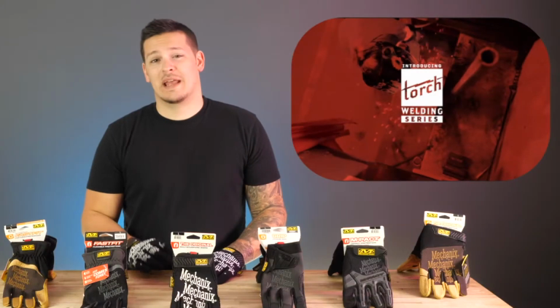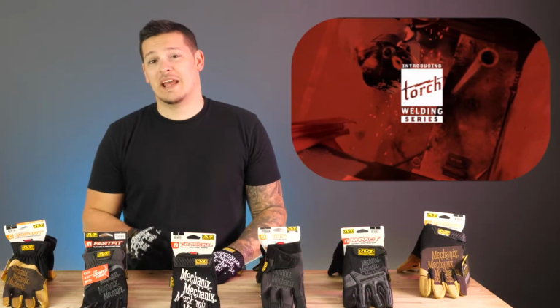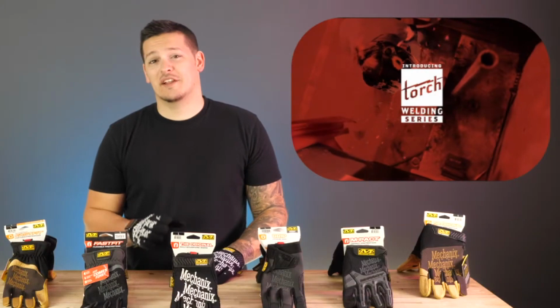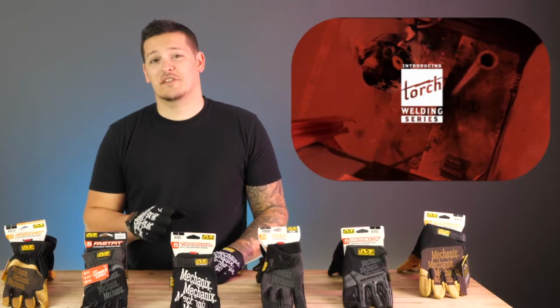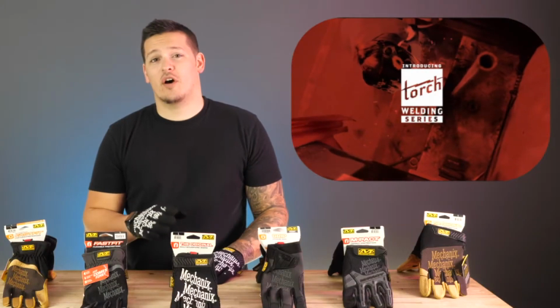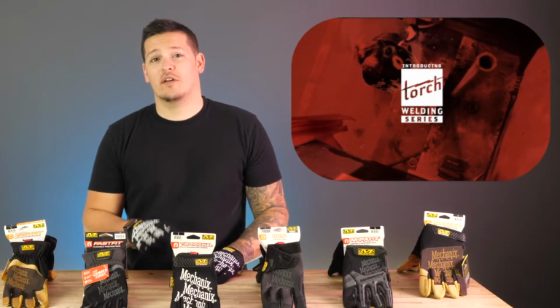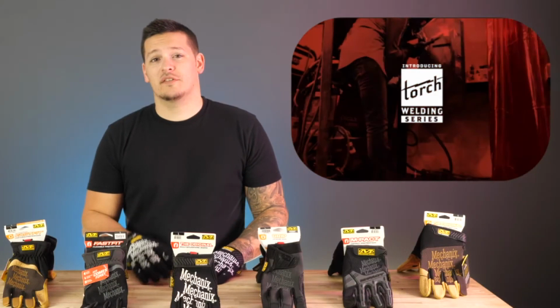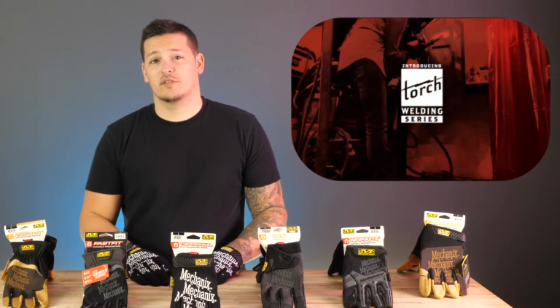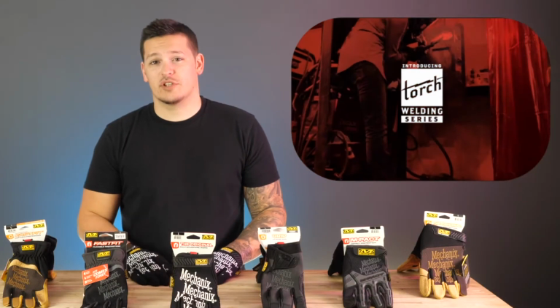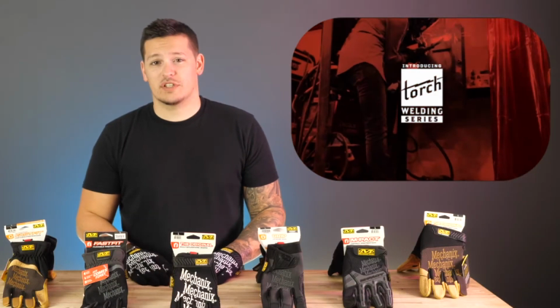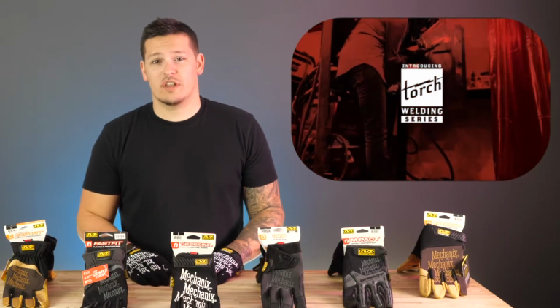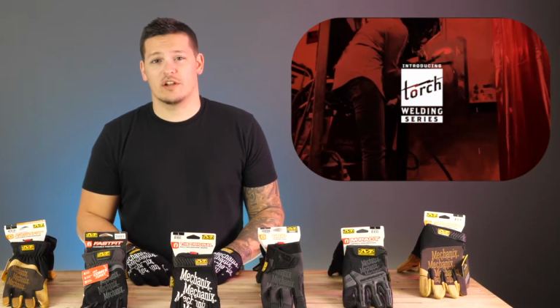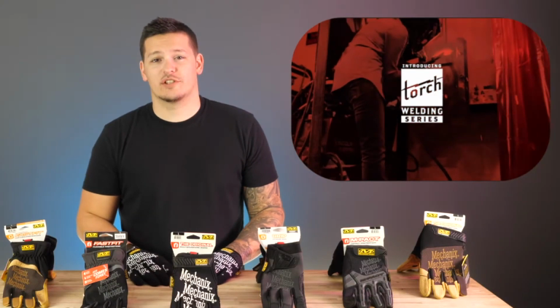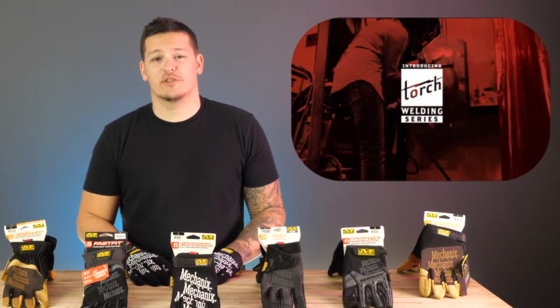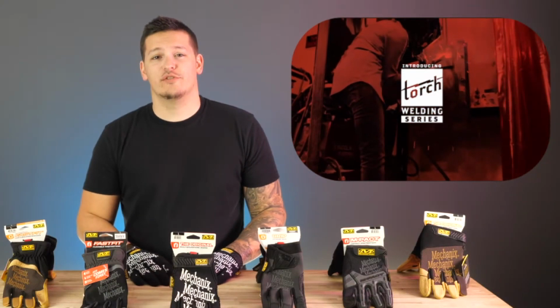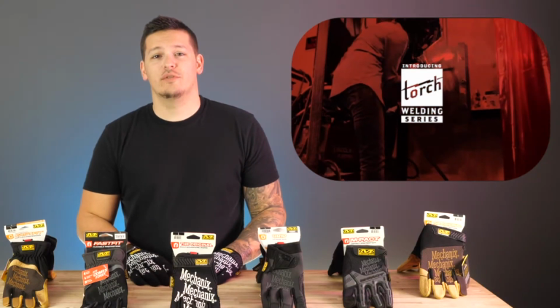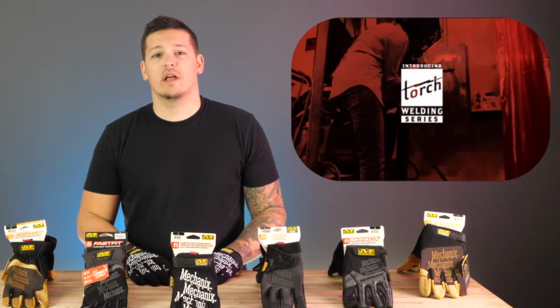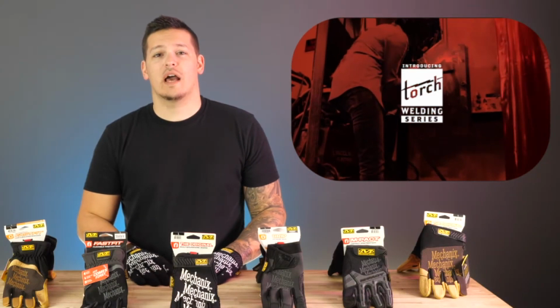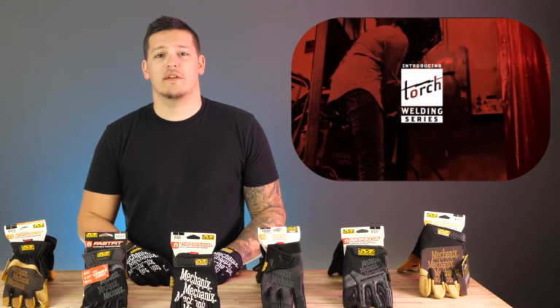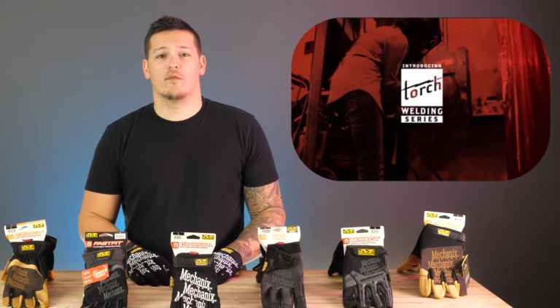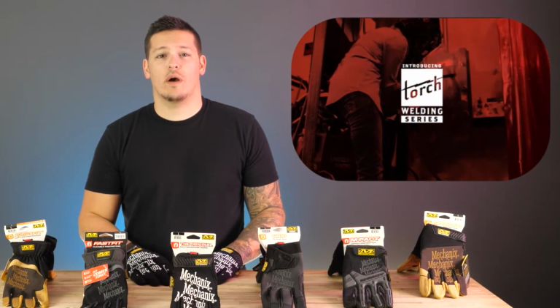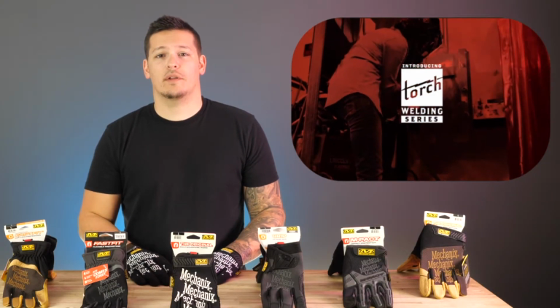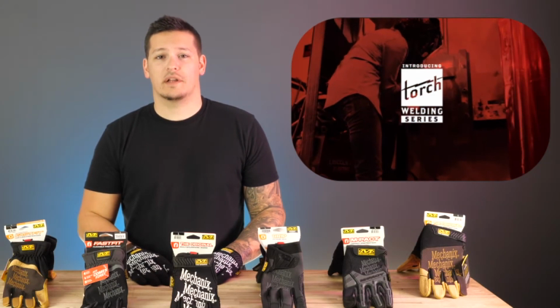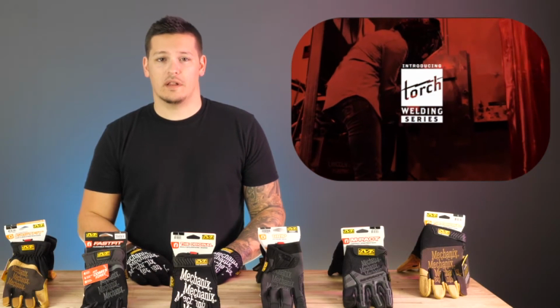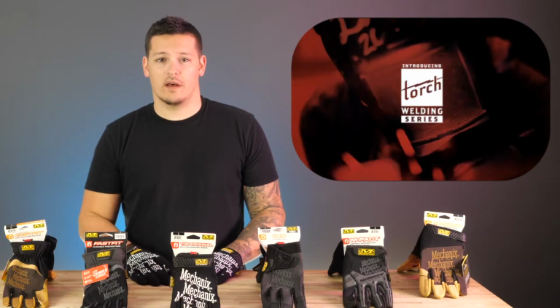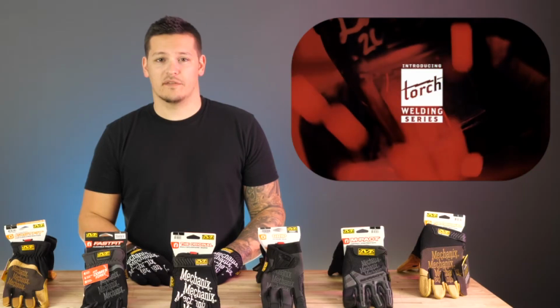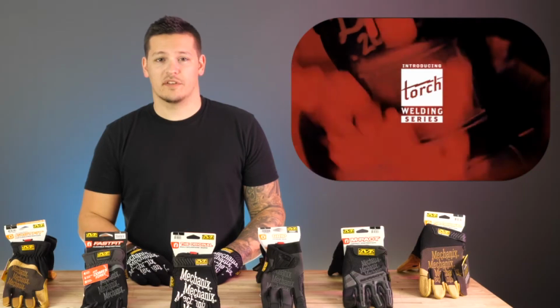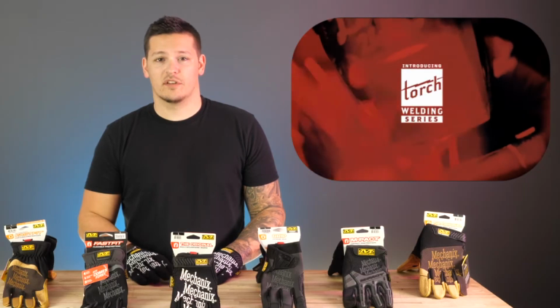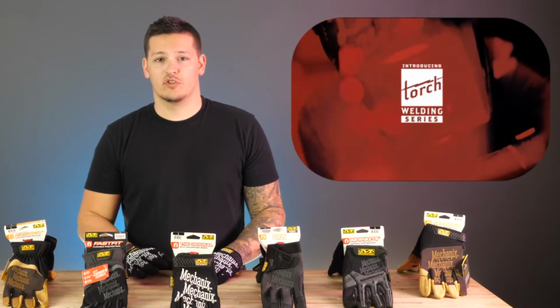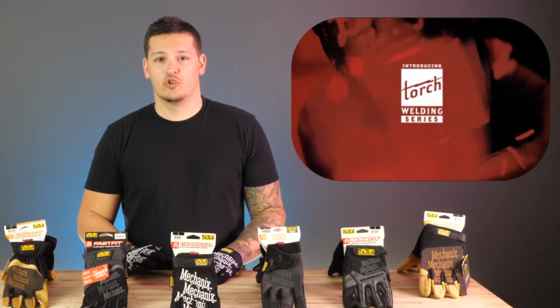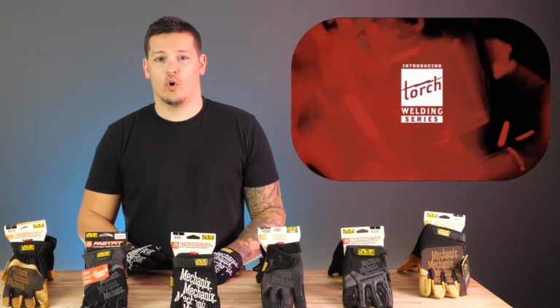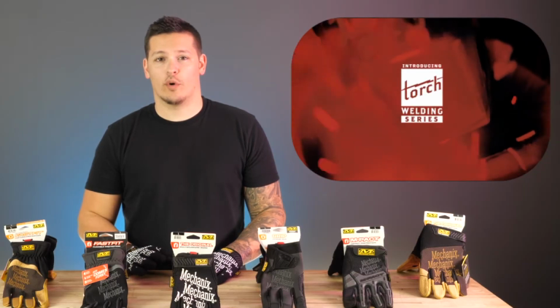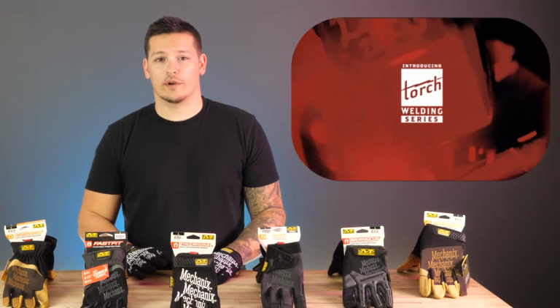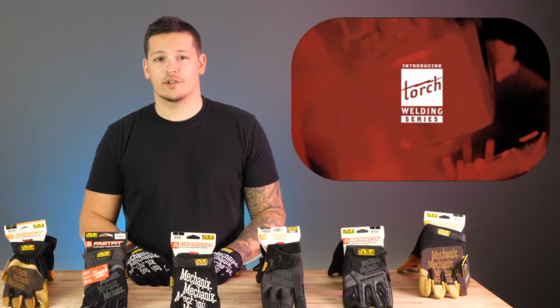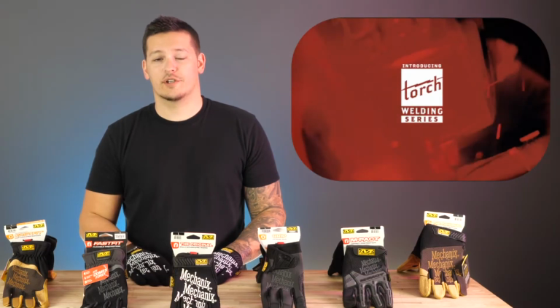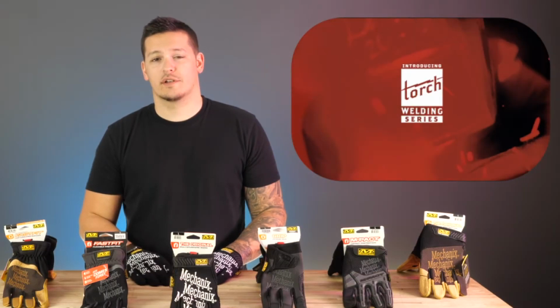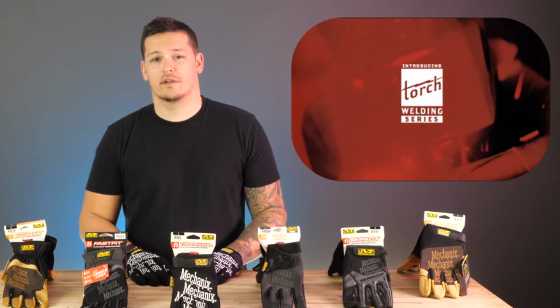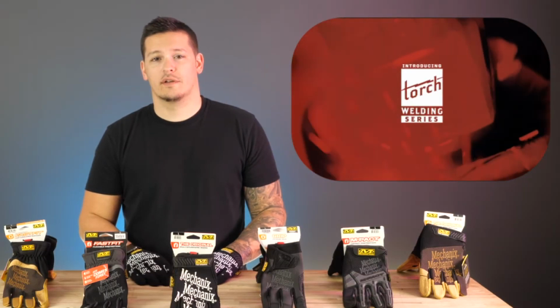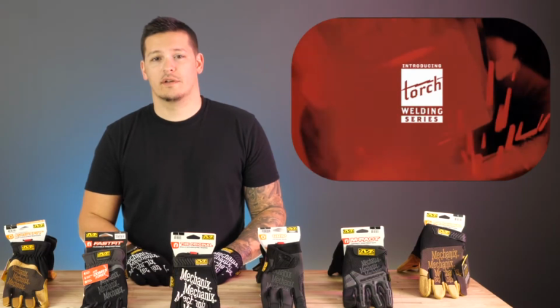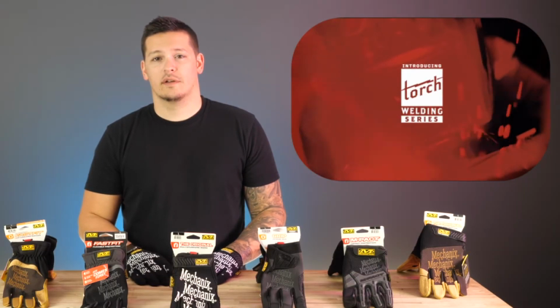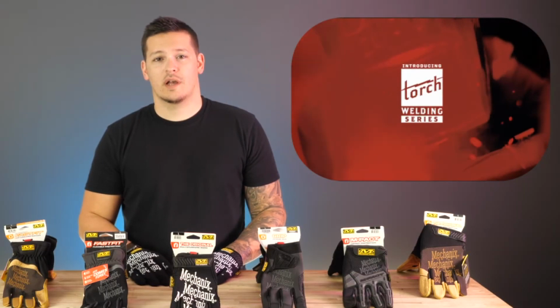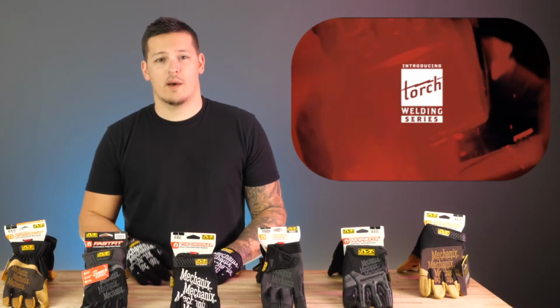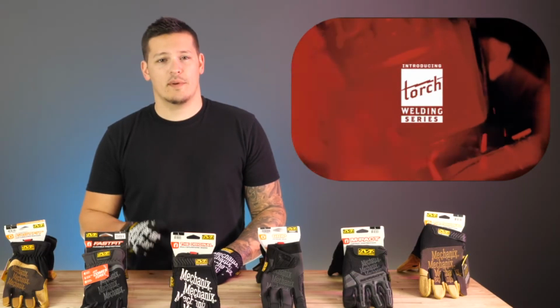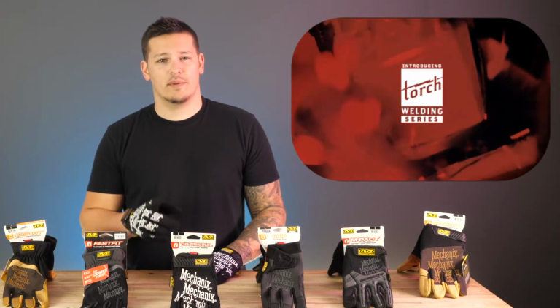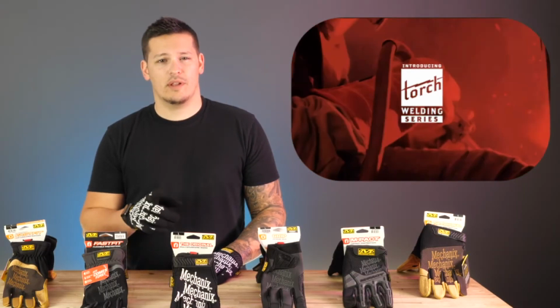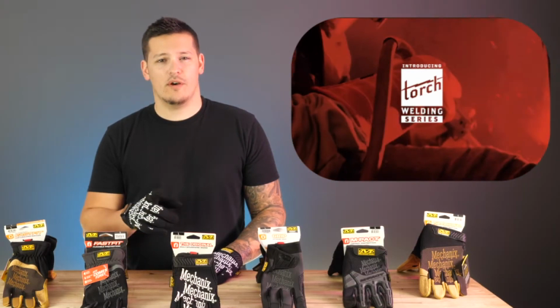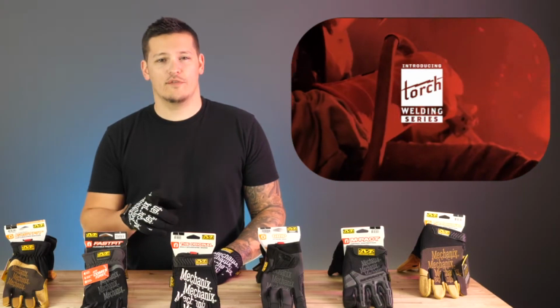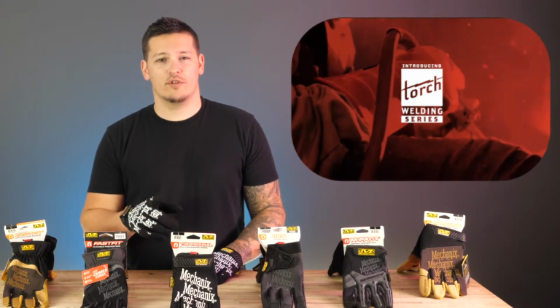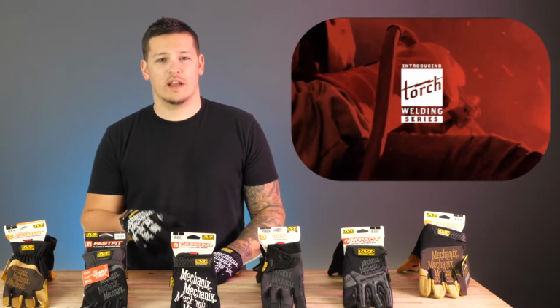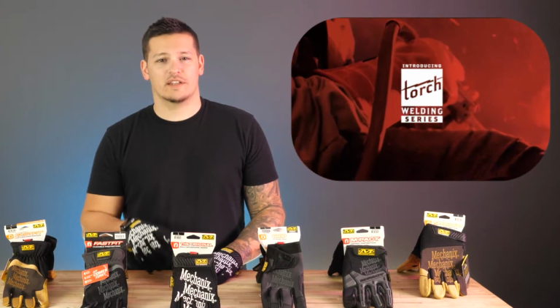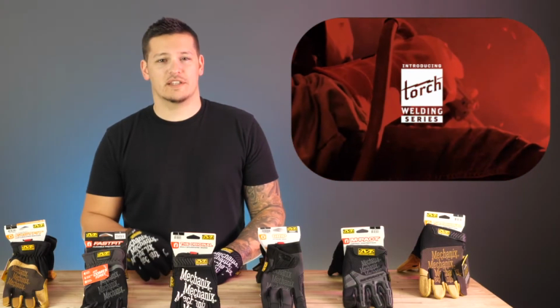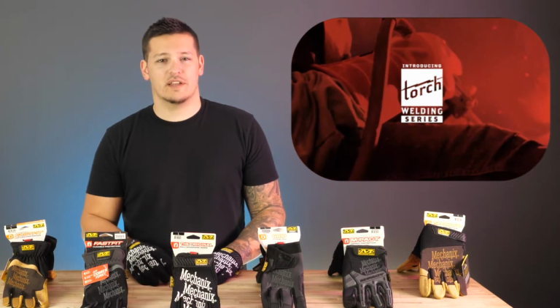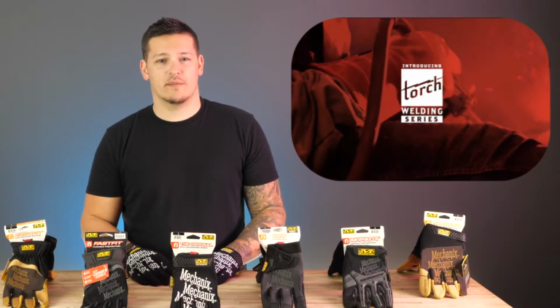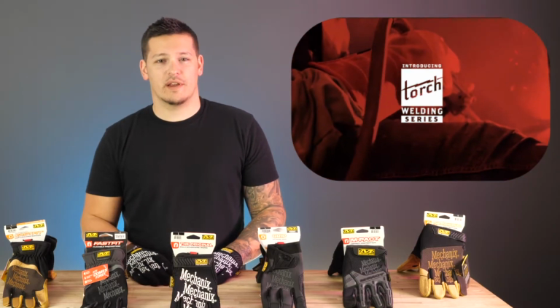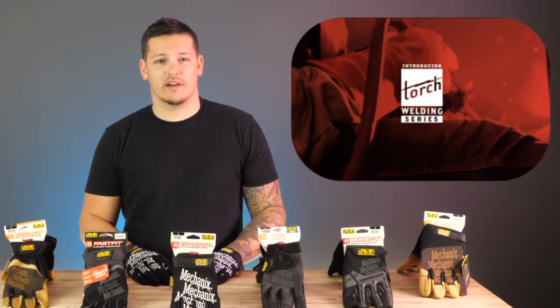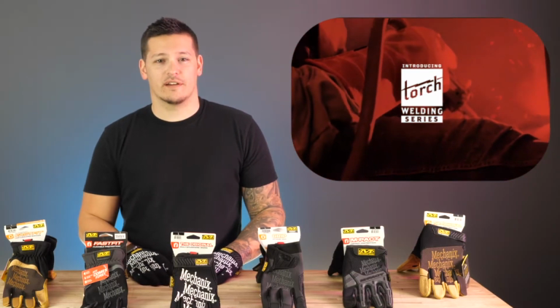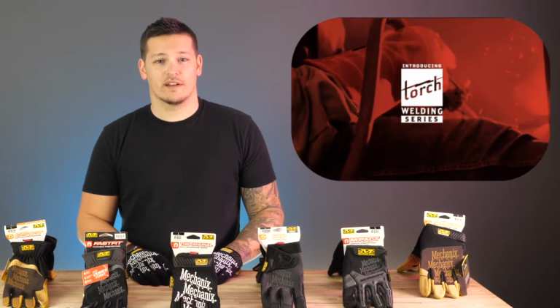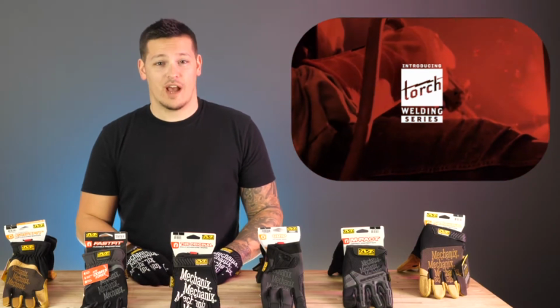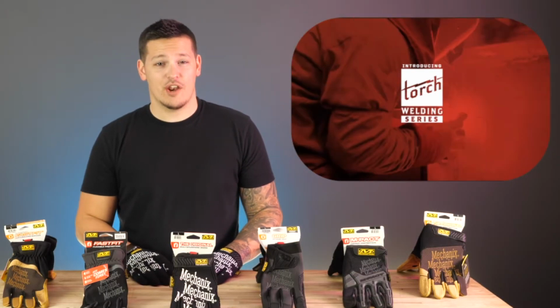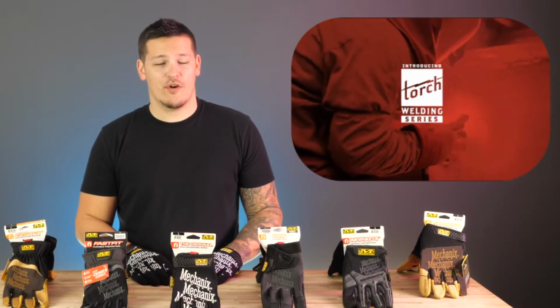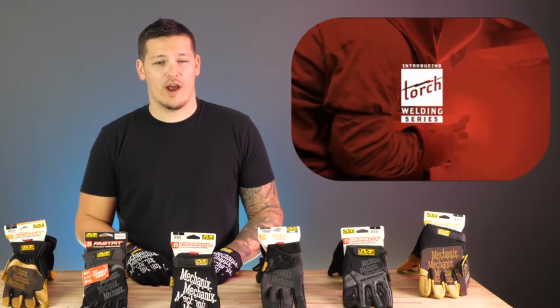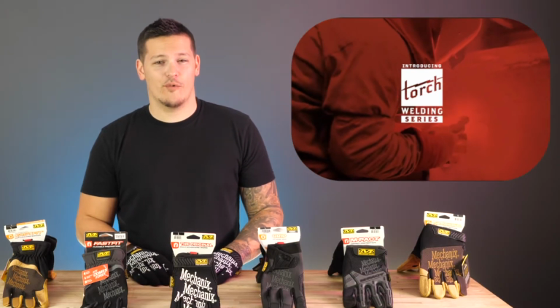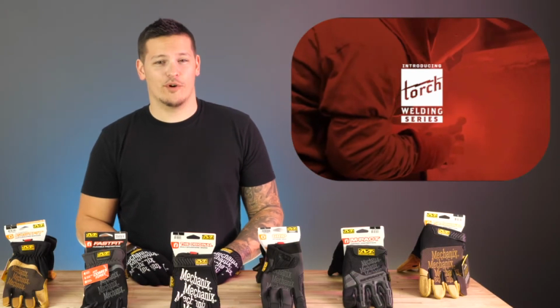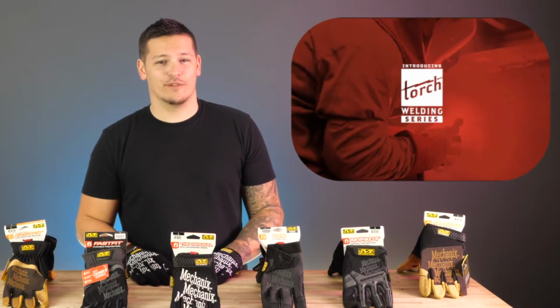Mechanics also just launched their new line of welding gloves, Torch. Comment below if you'd like to see them here — I know I would.